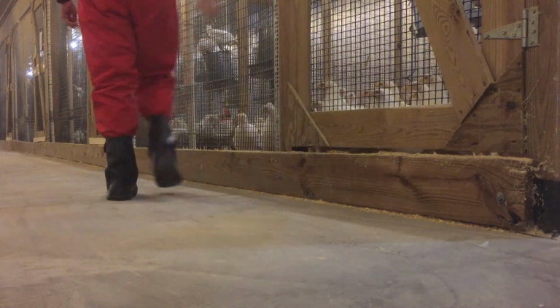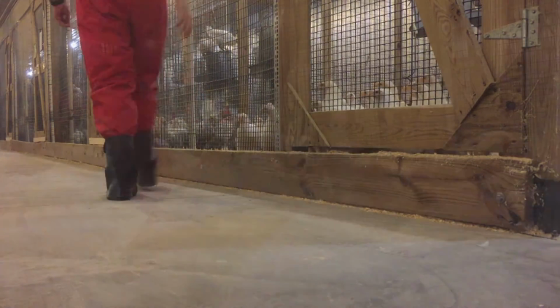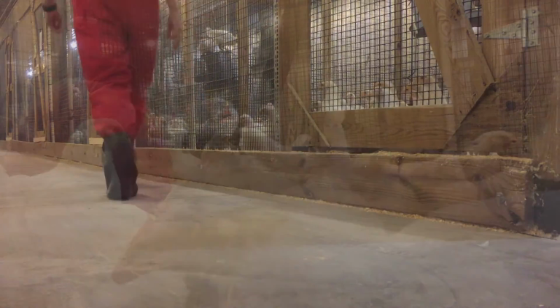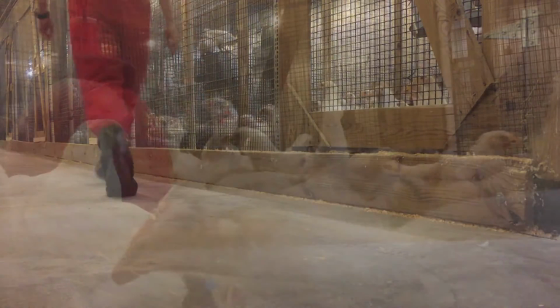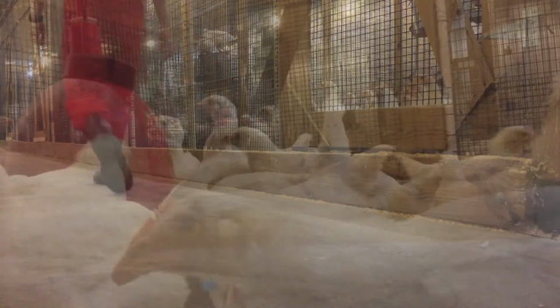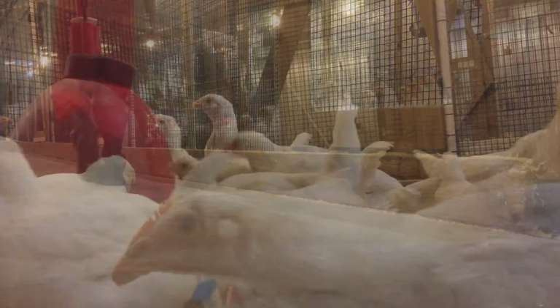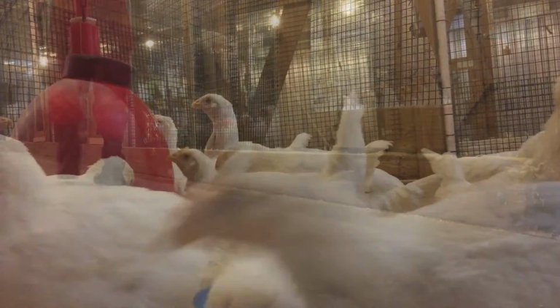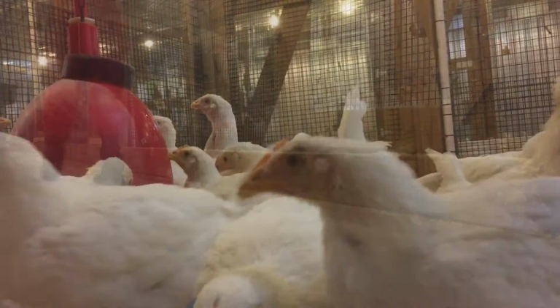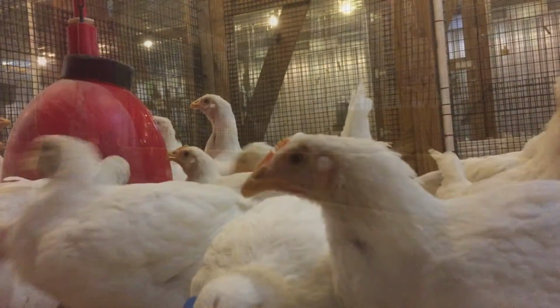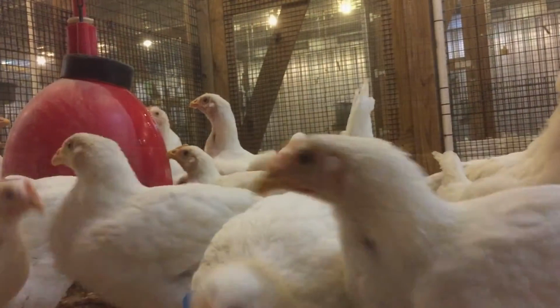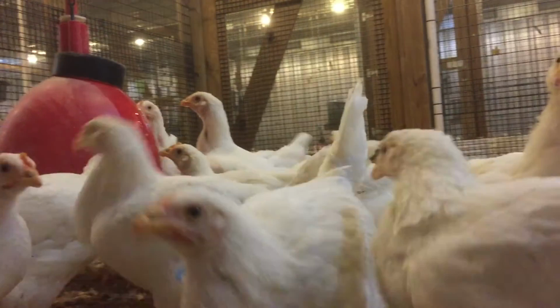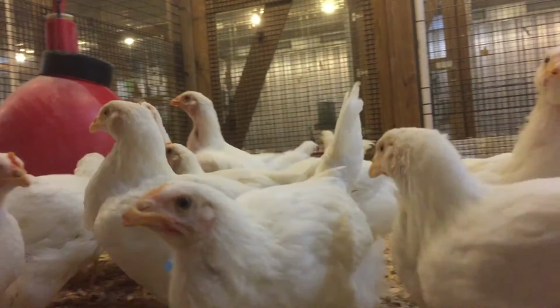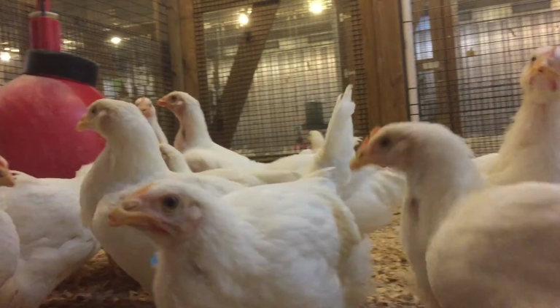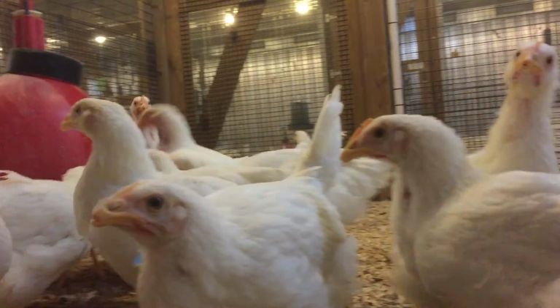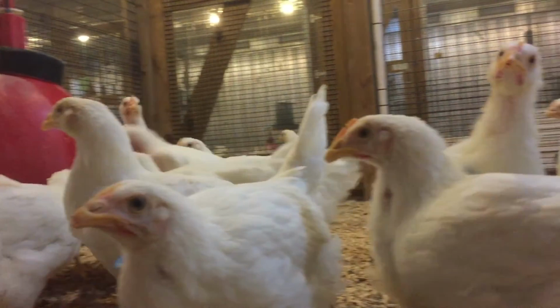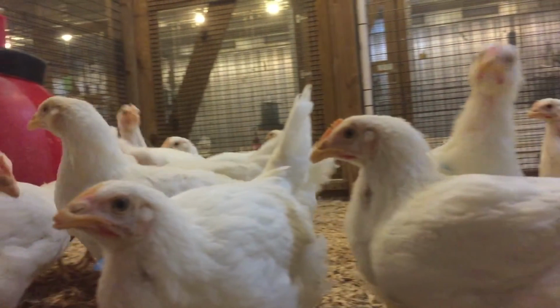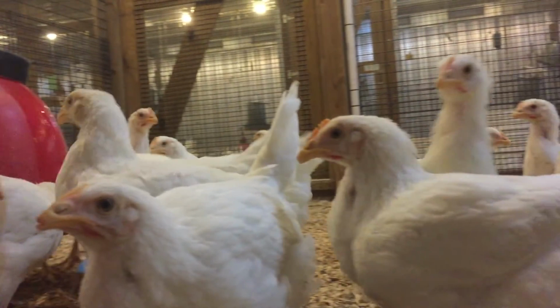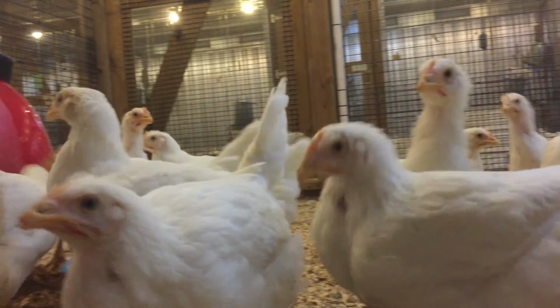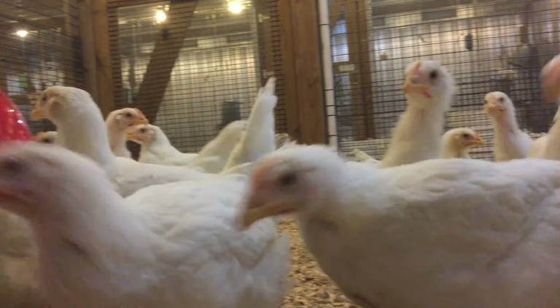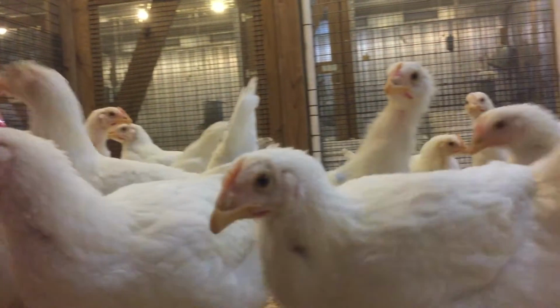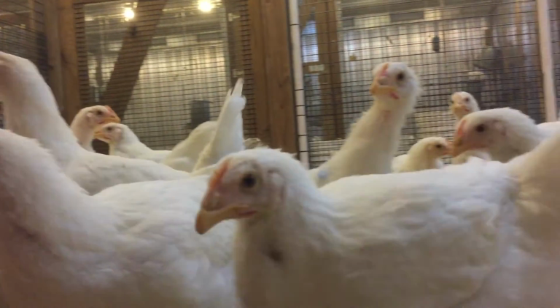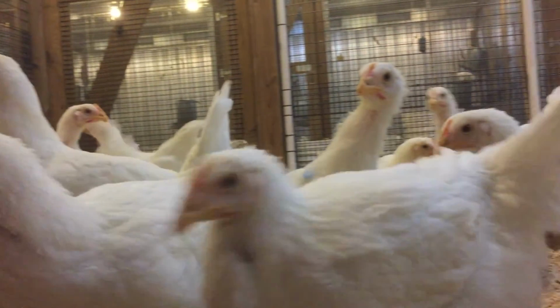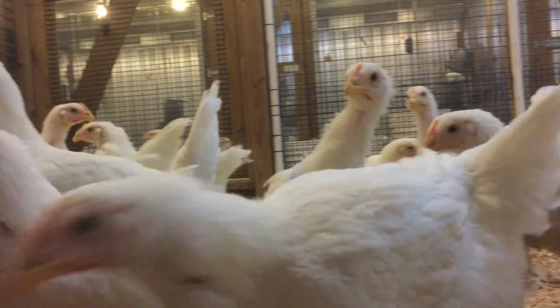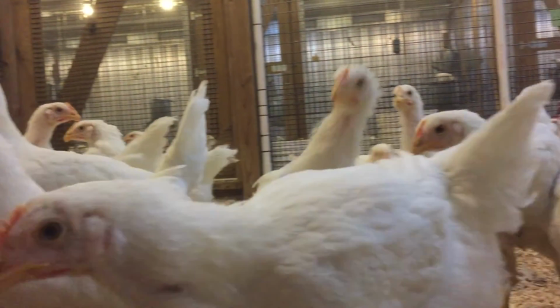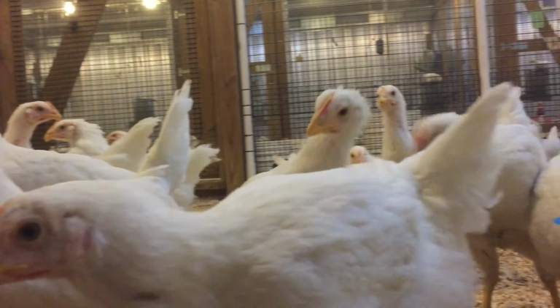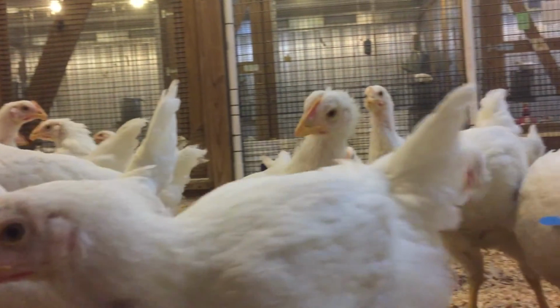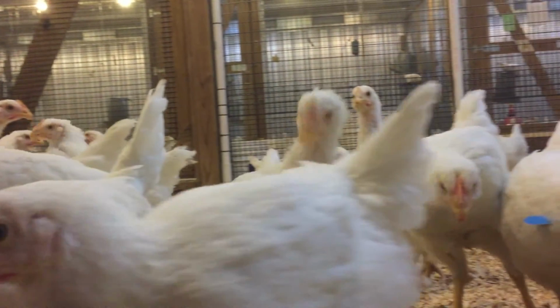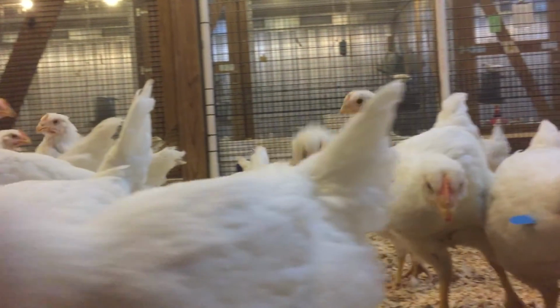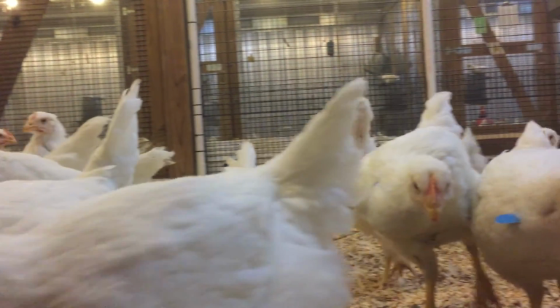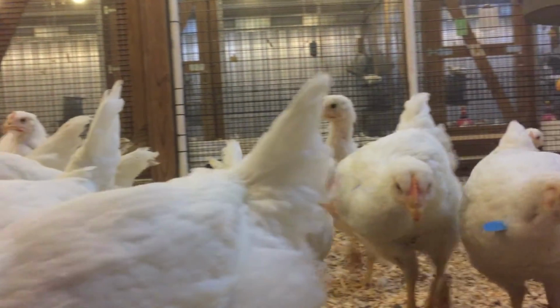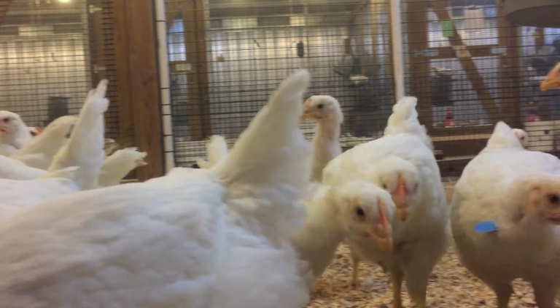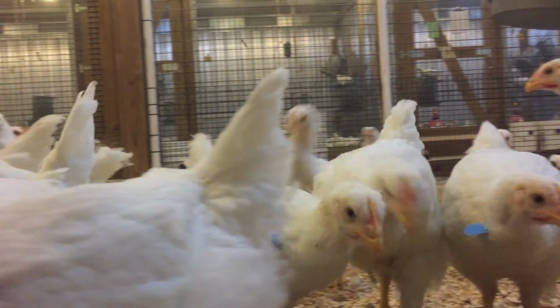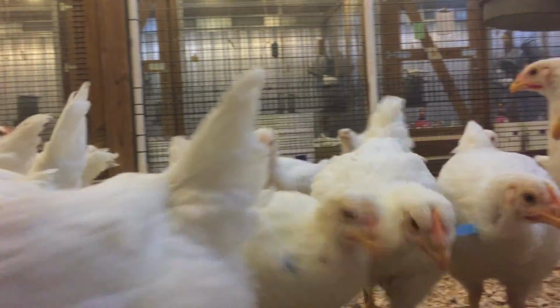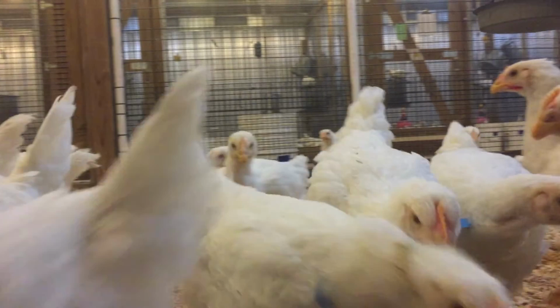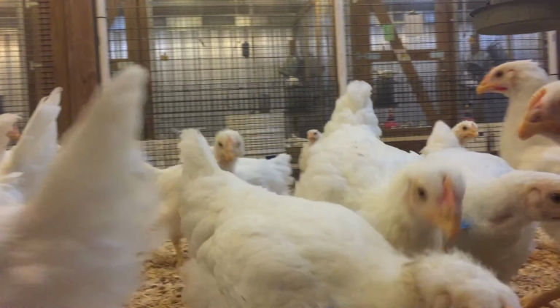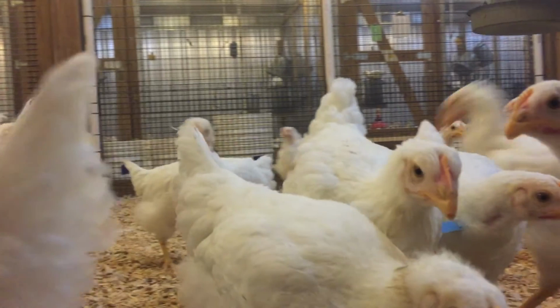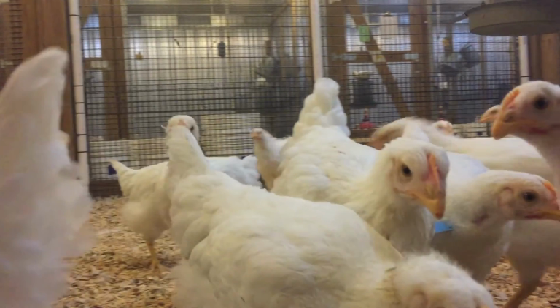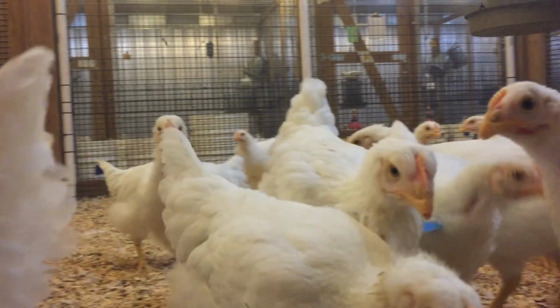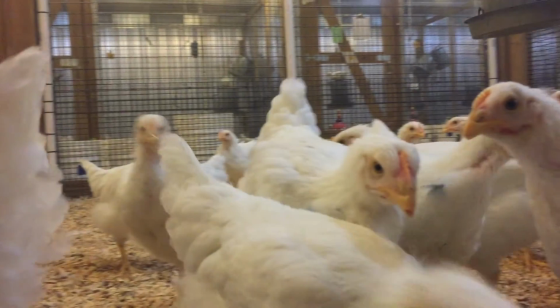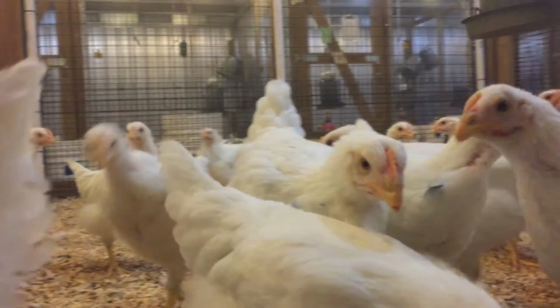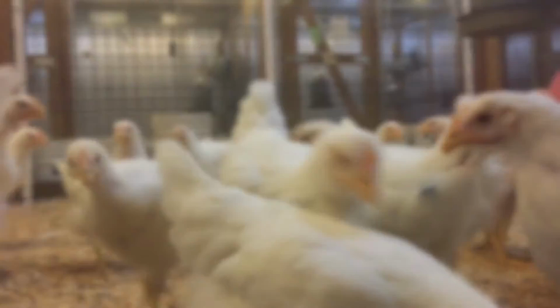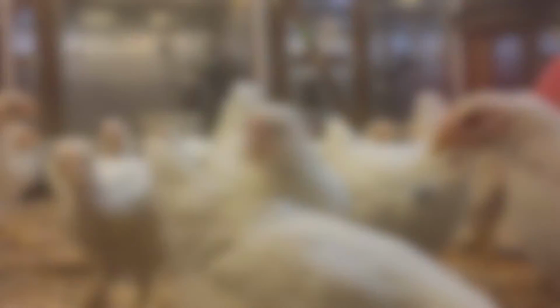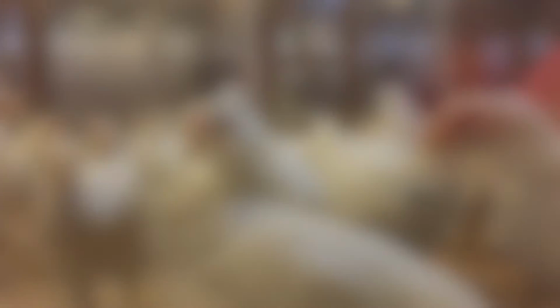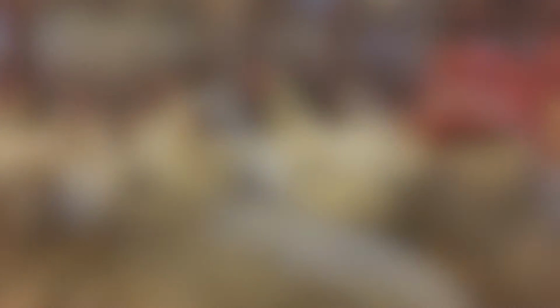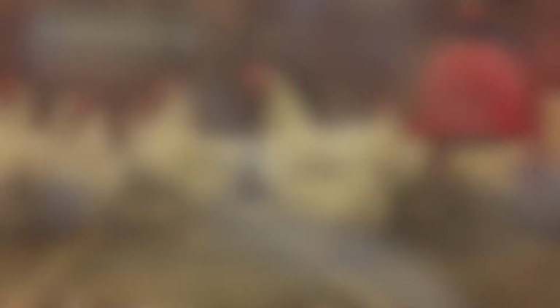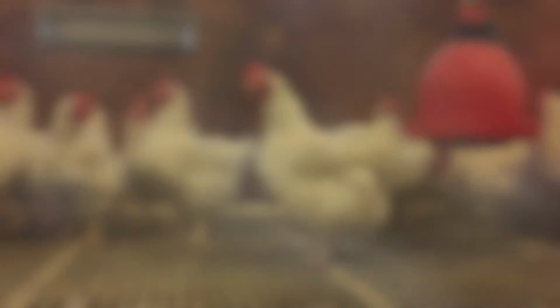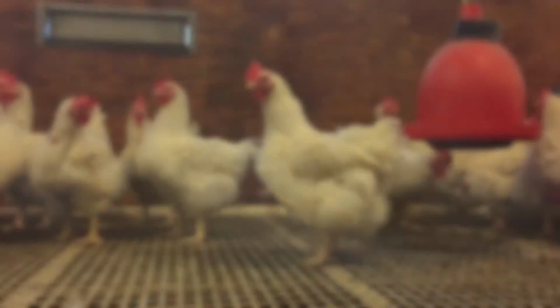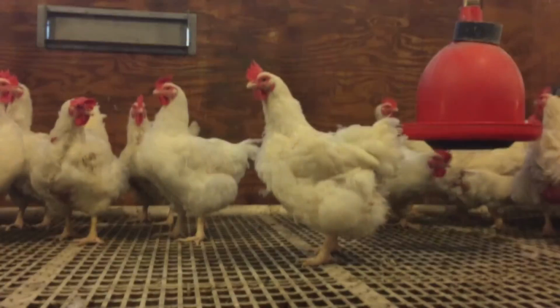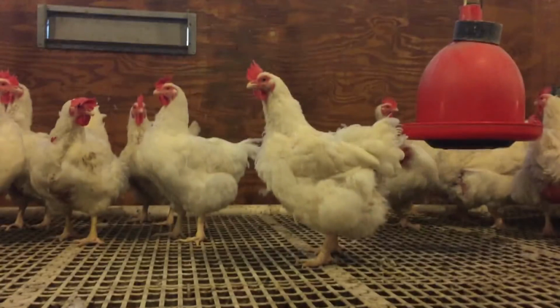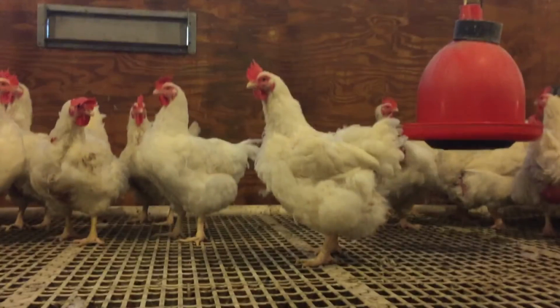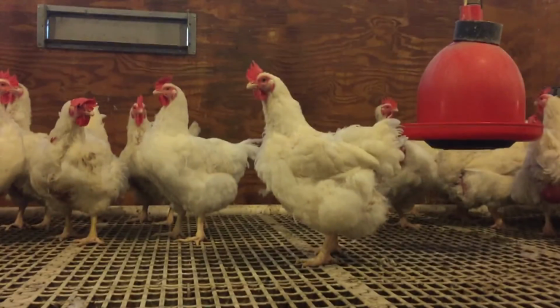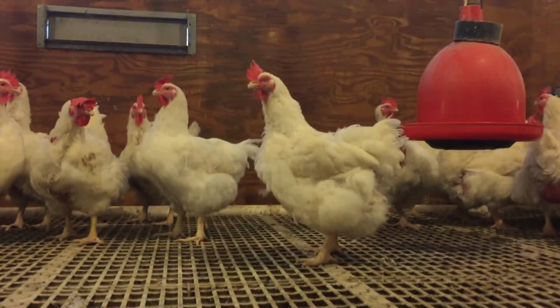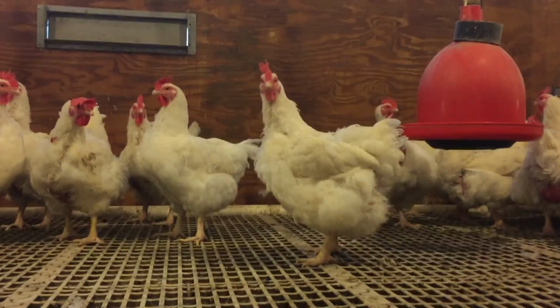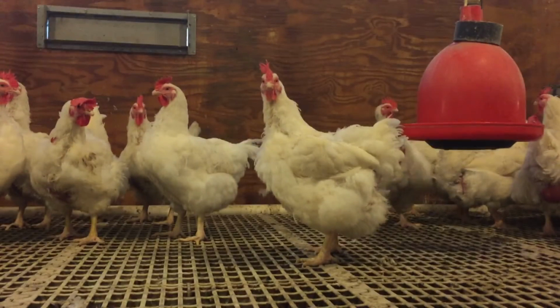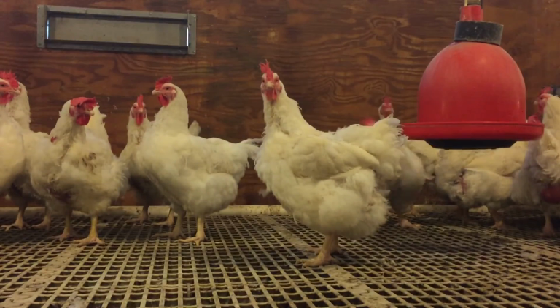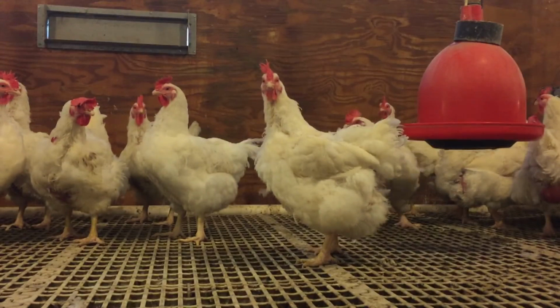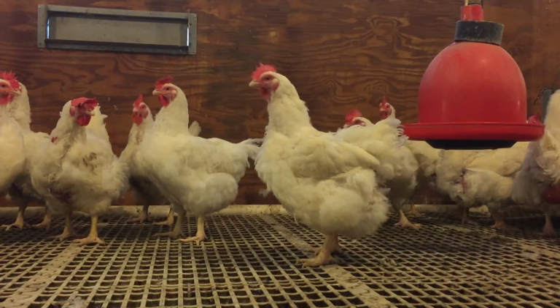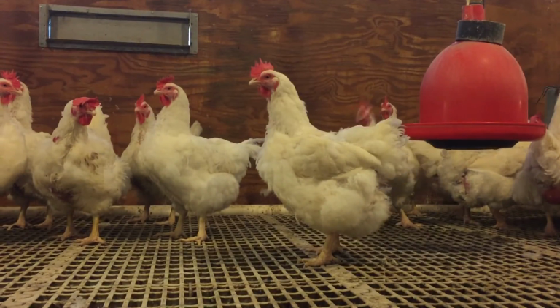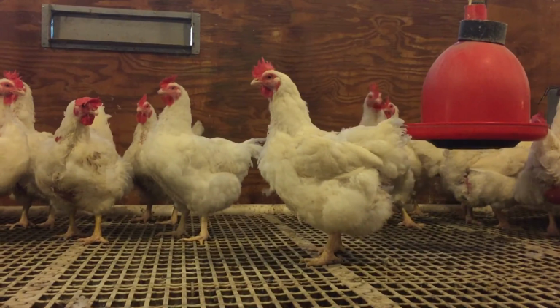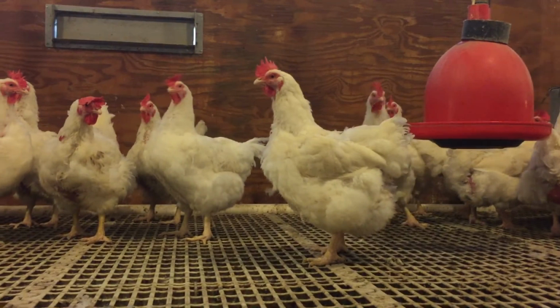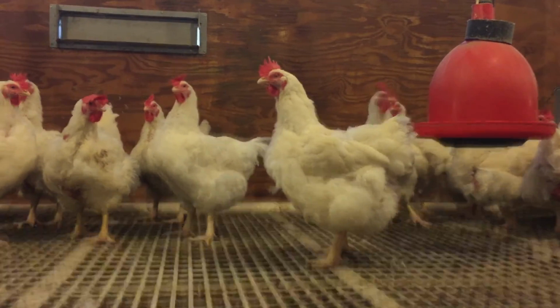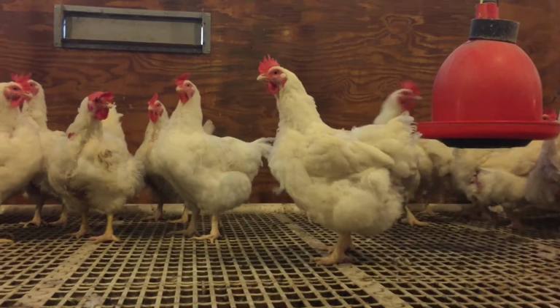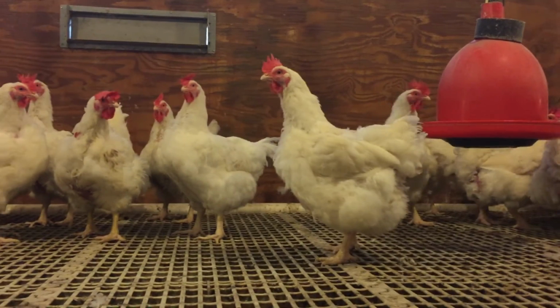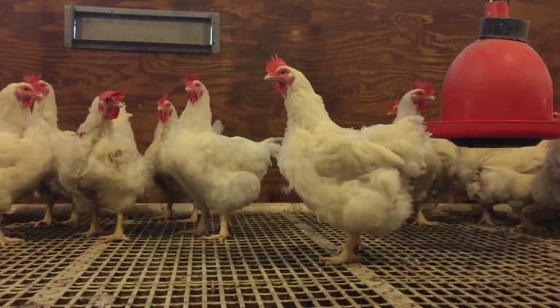A sample of breeder females were tested for salmonella as pullets at 23 weeks, and again as mature hens at 65 weeks of age.